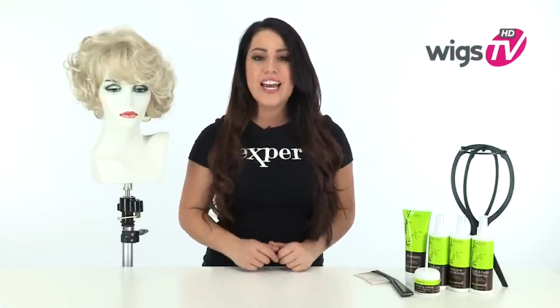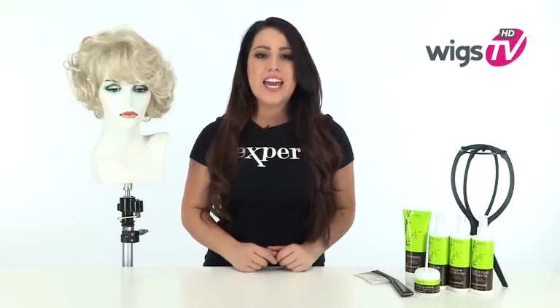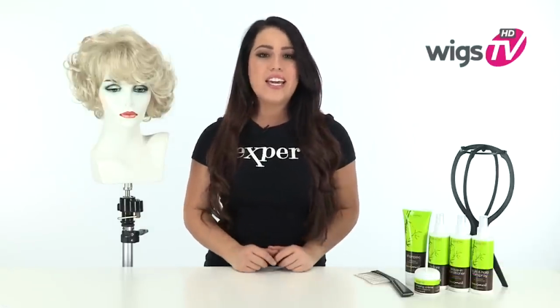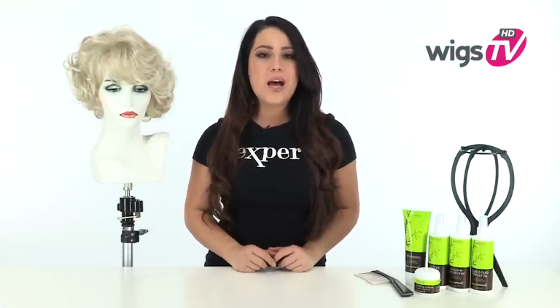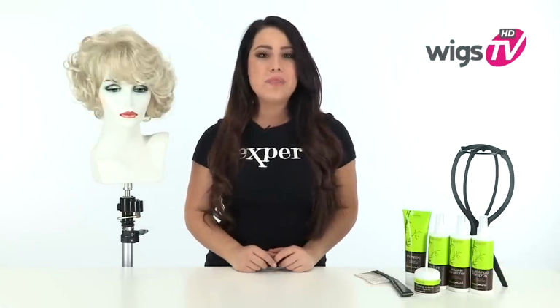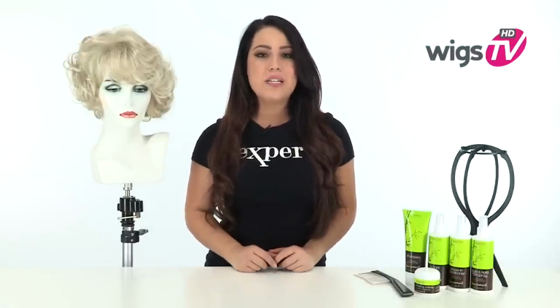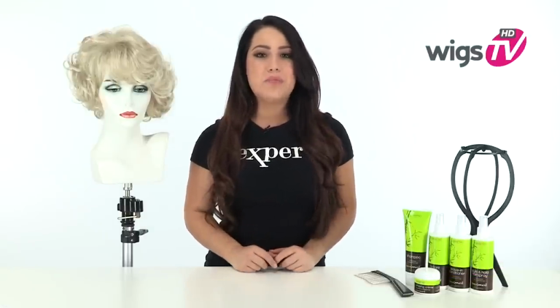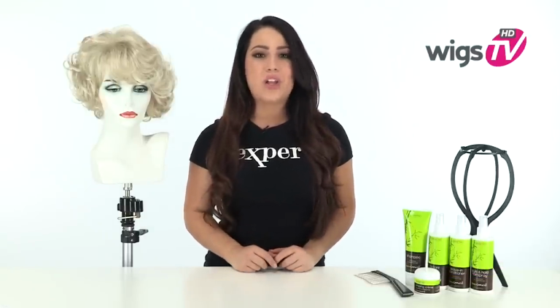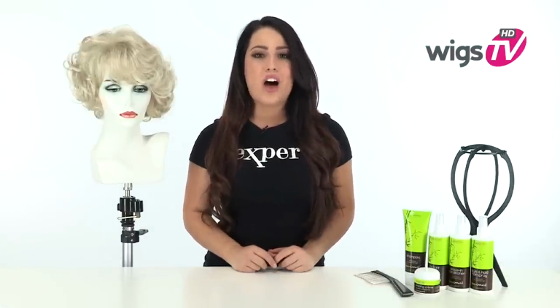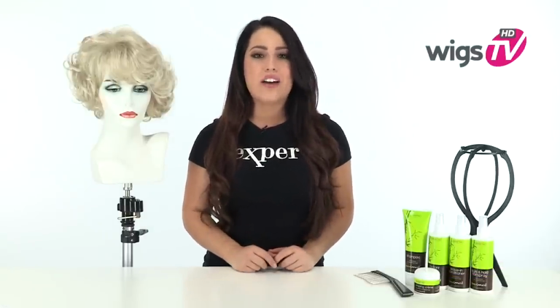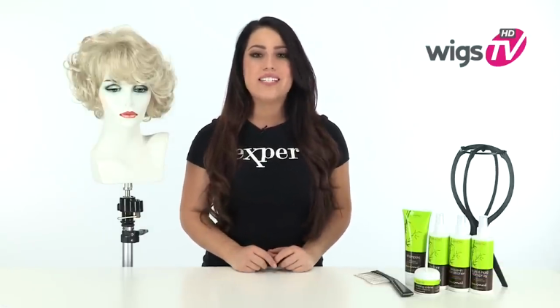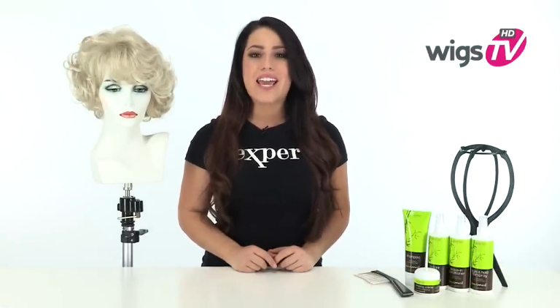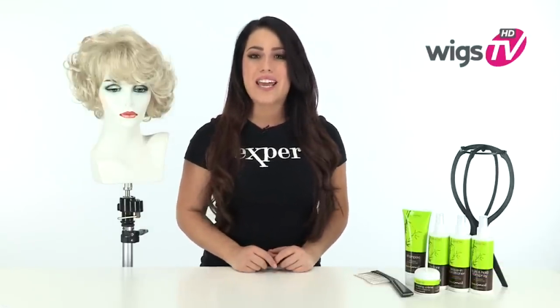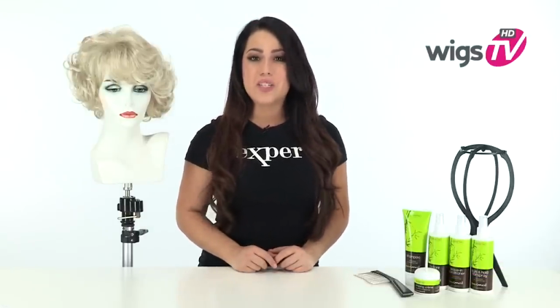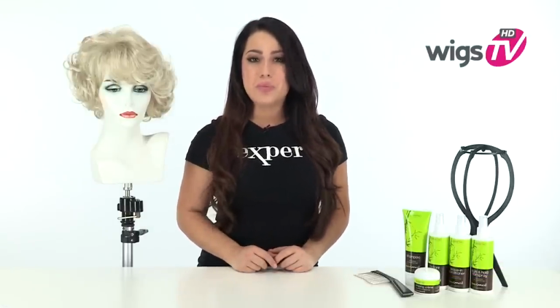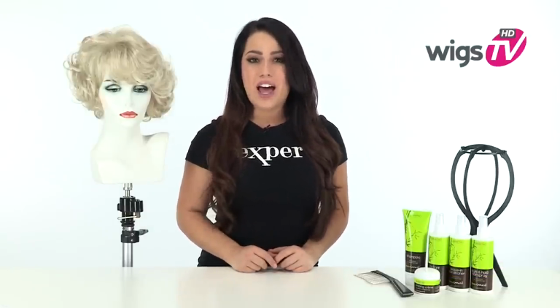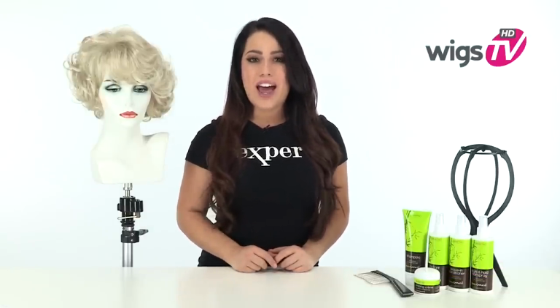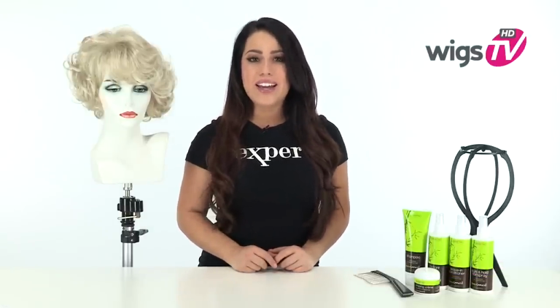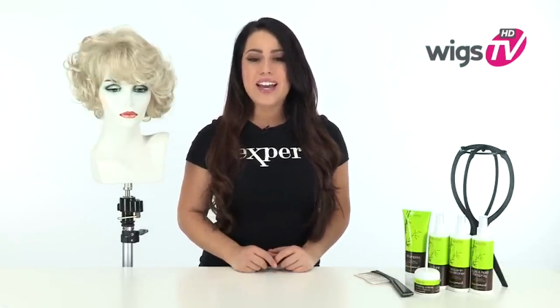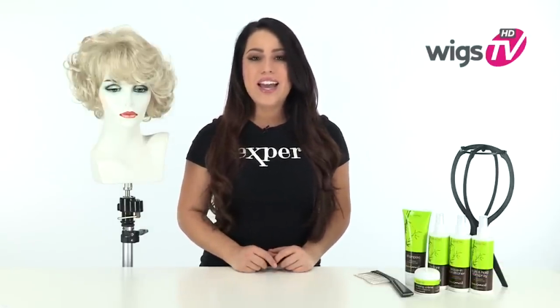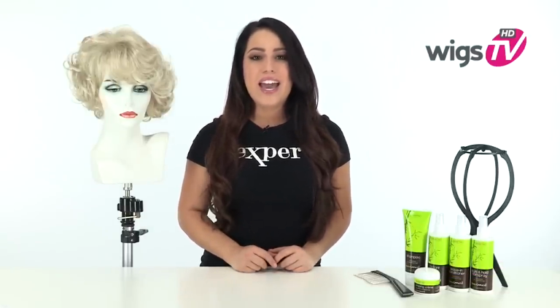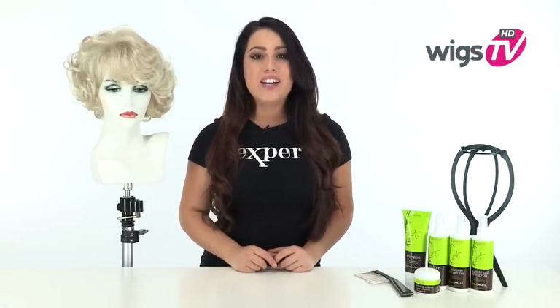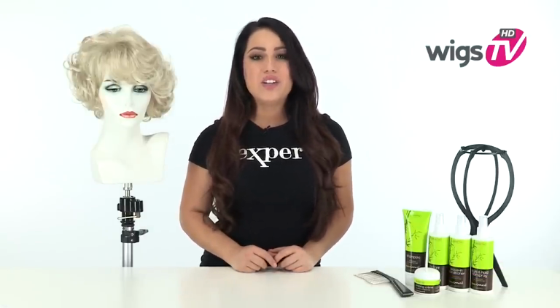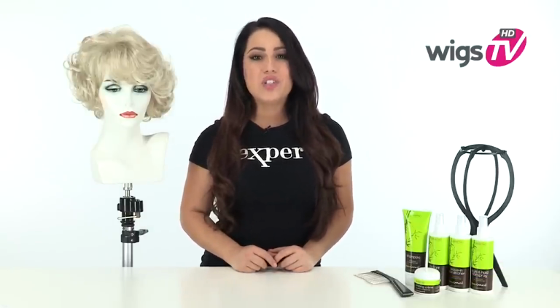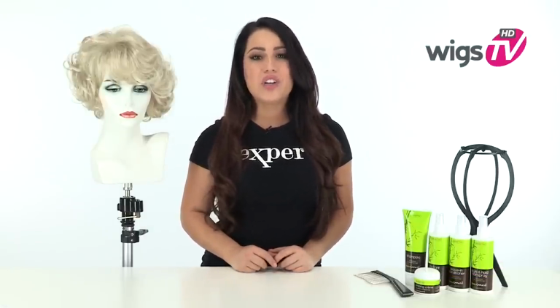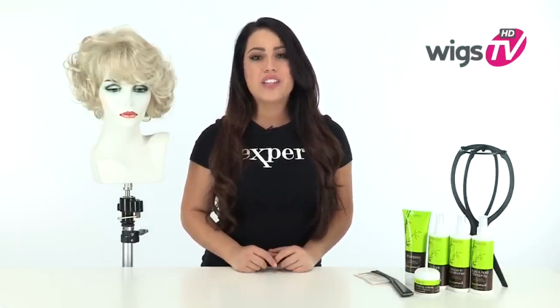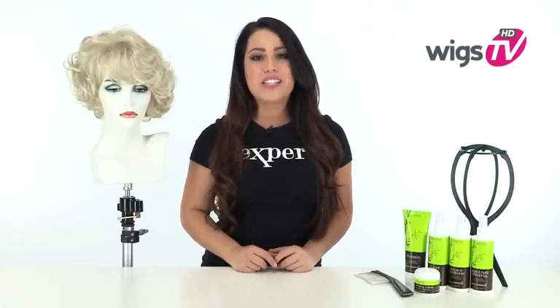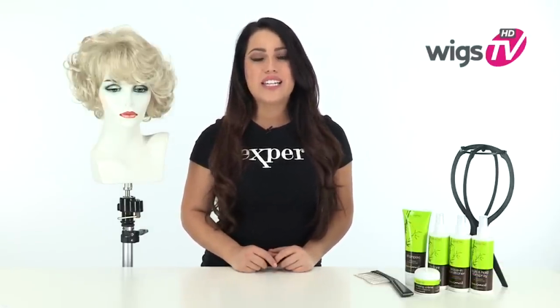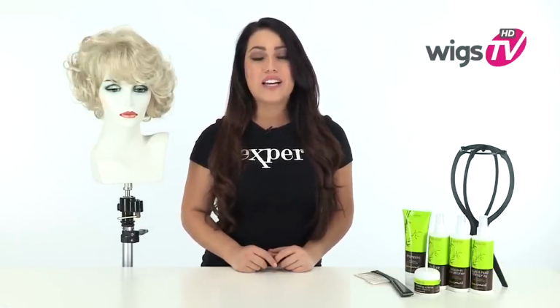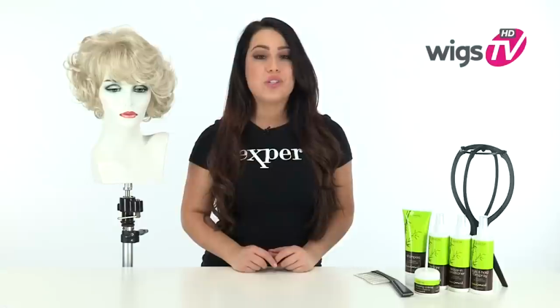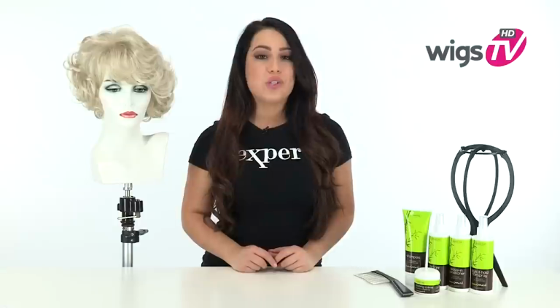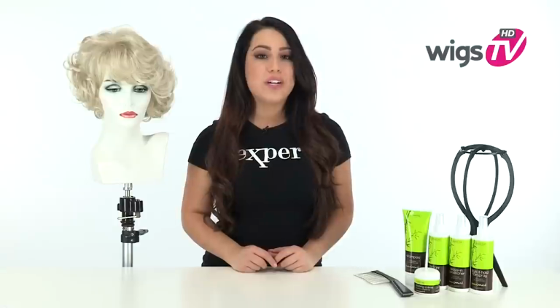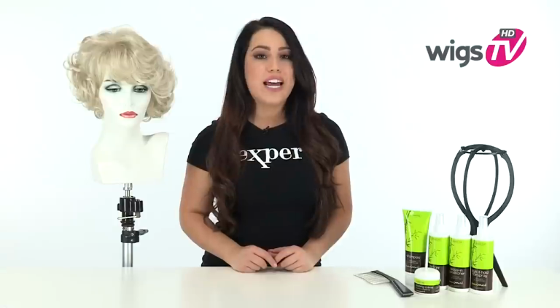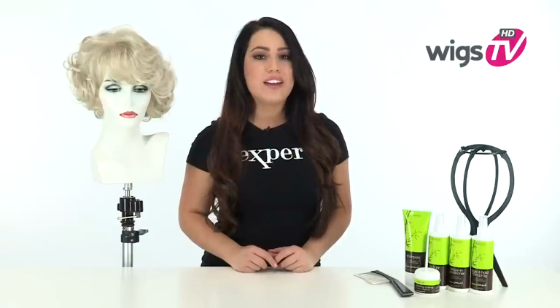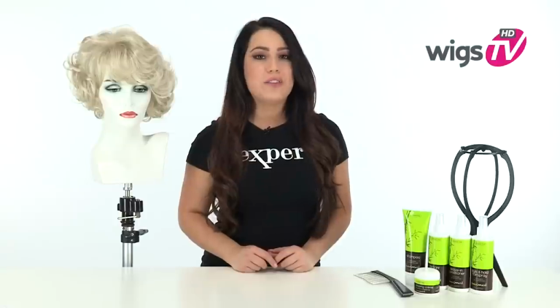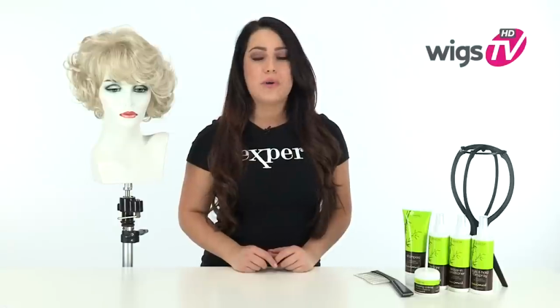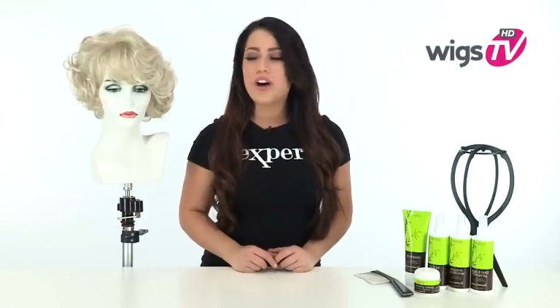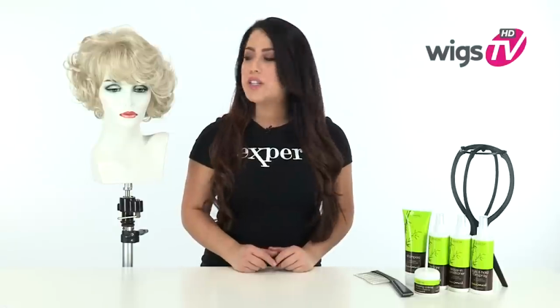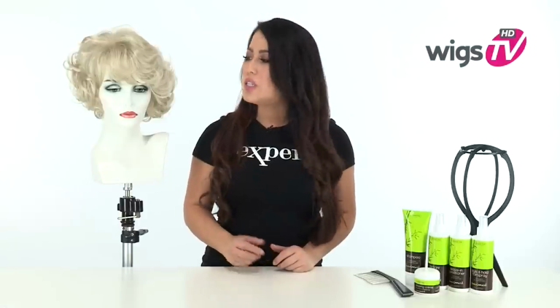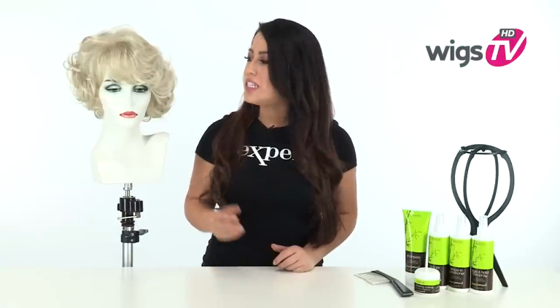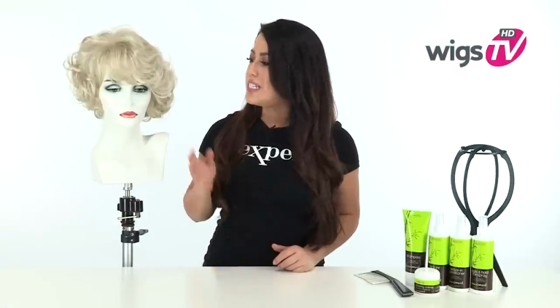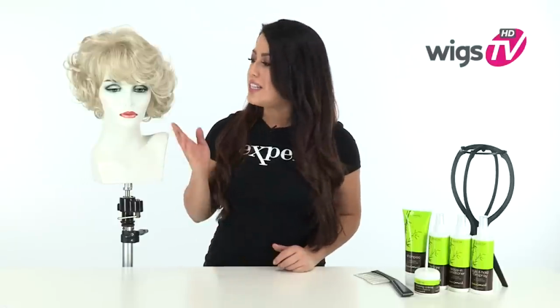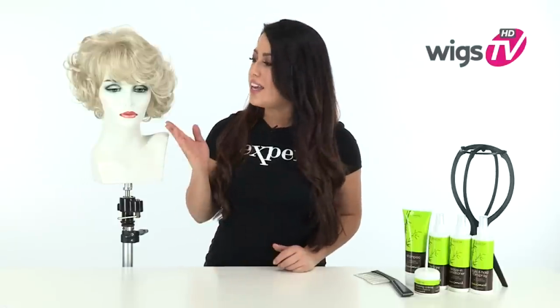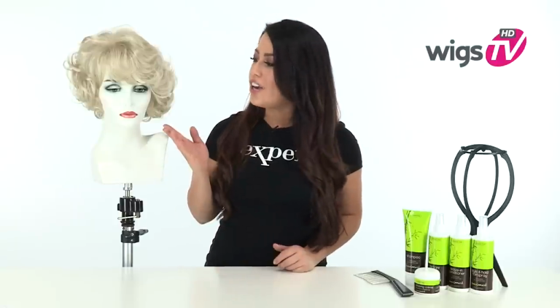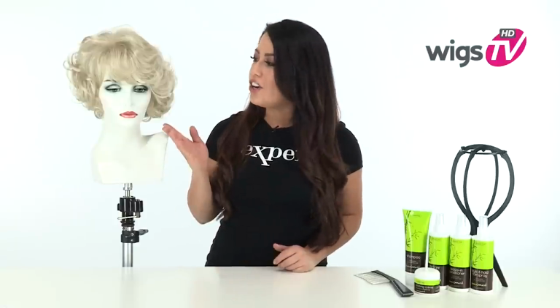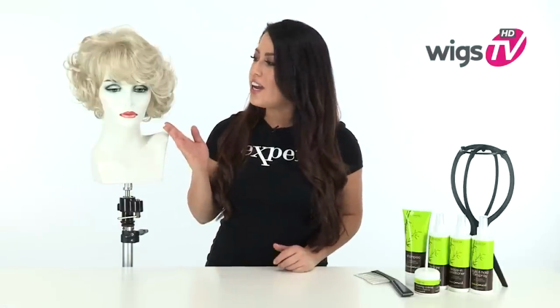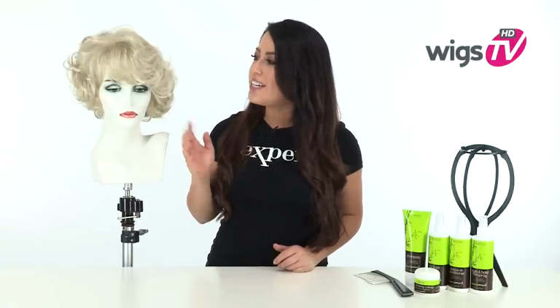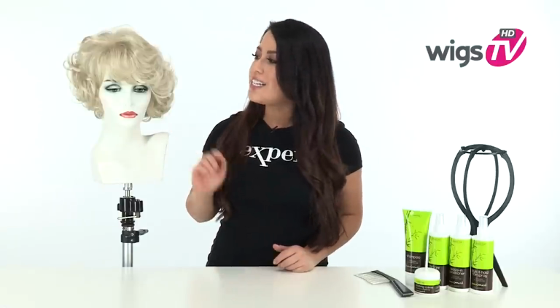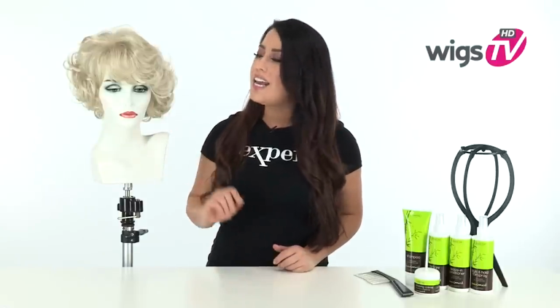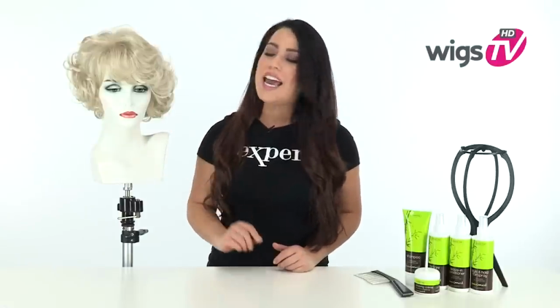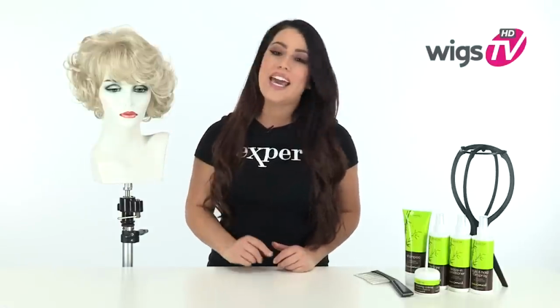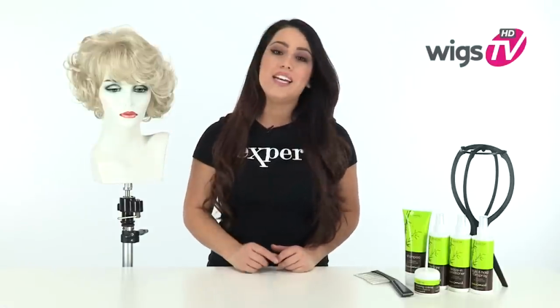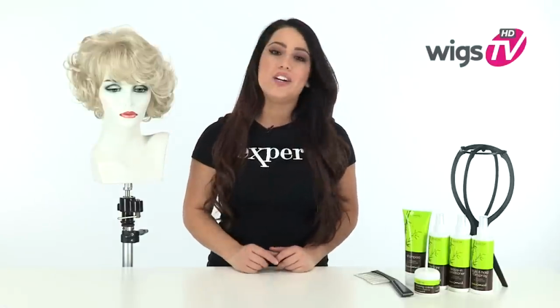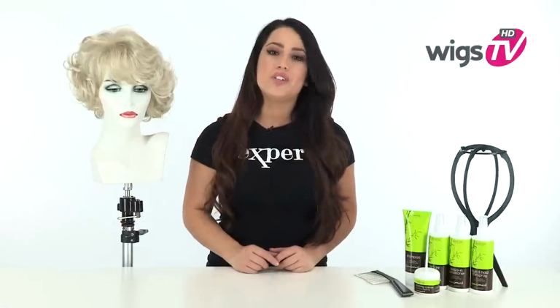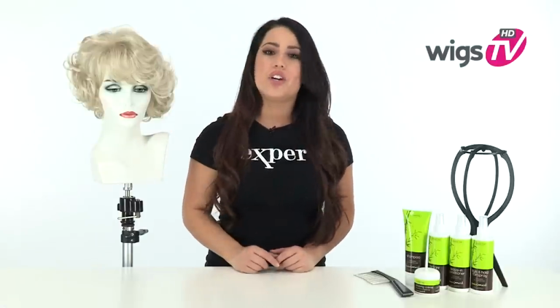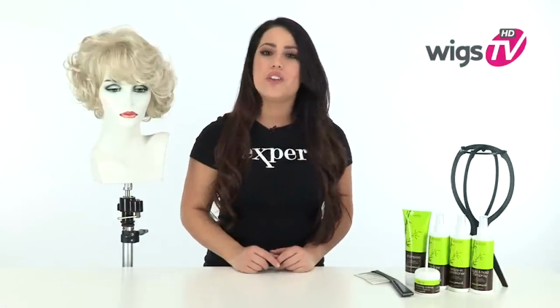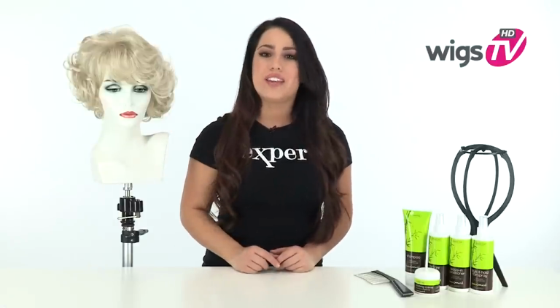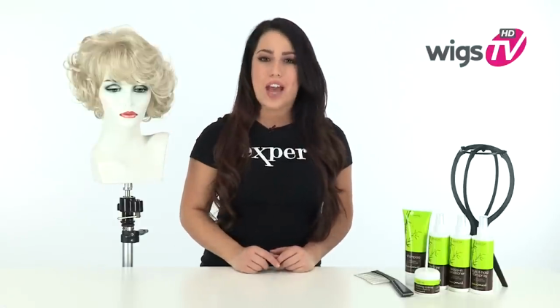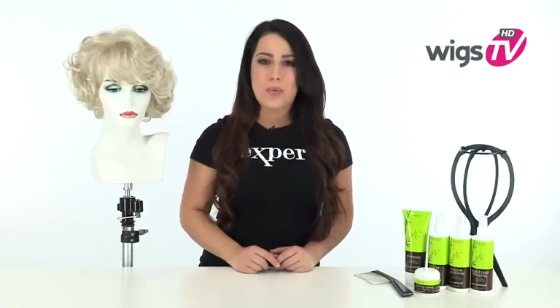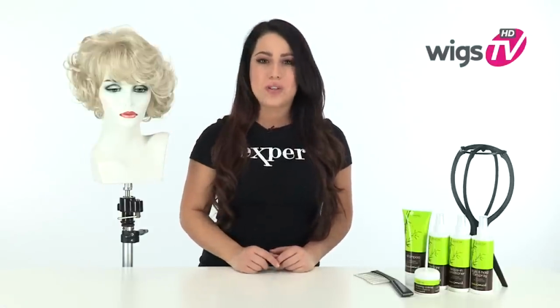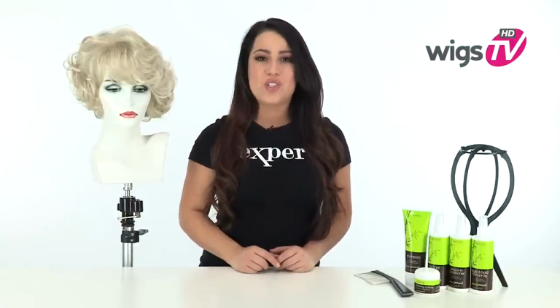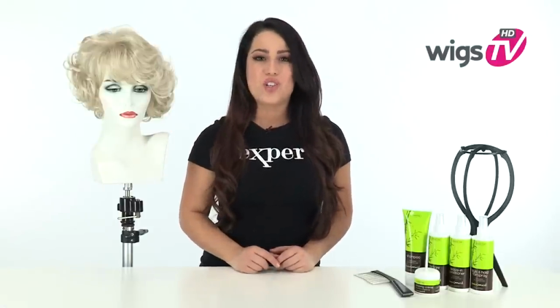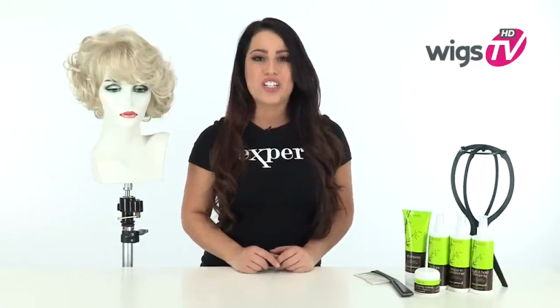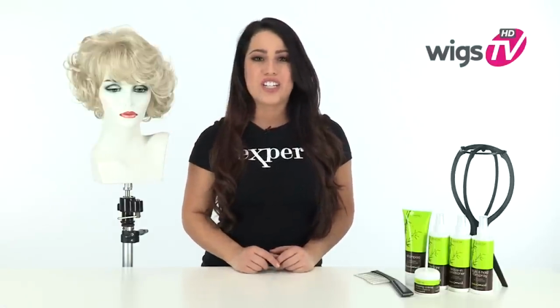It comes in blonde and black, and I'll show you this style straight out of the box so you can see the haircut, and I'll show you the cap construction.